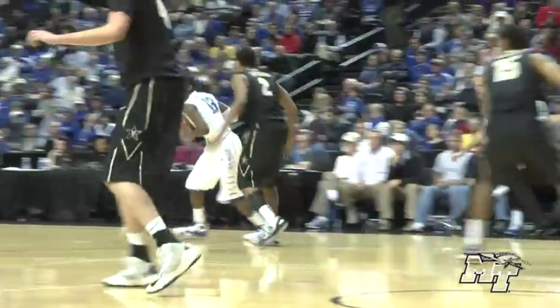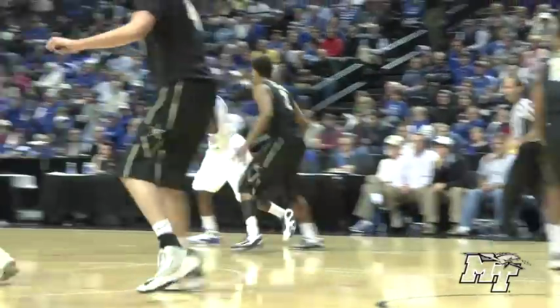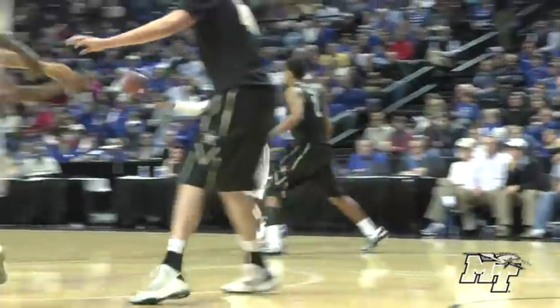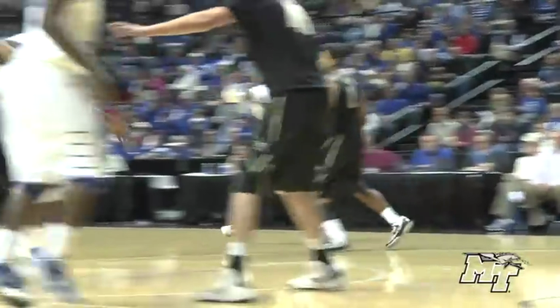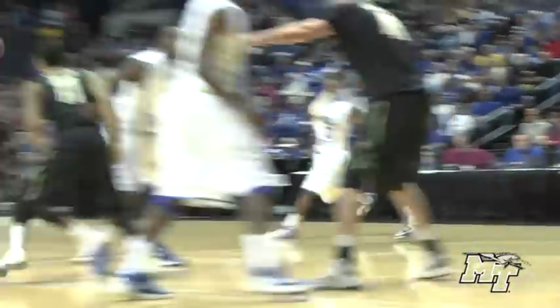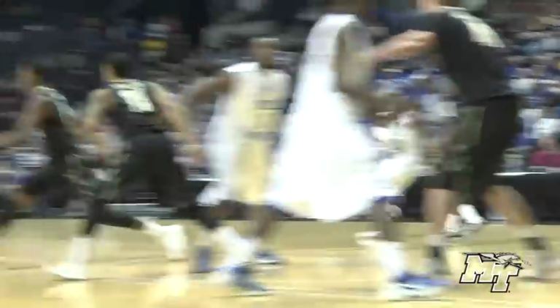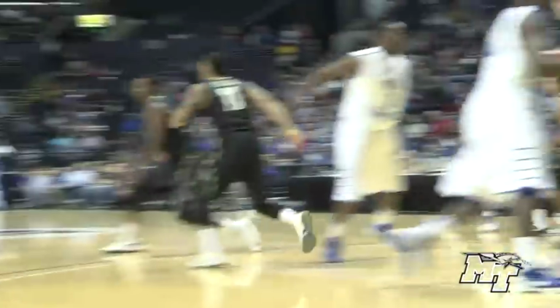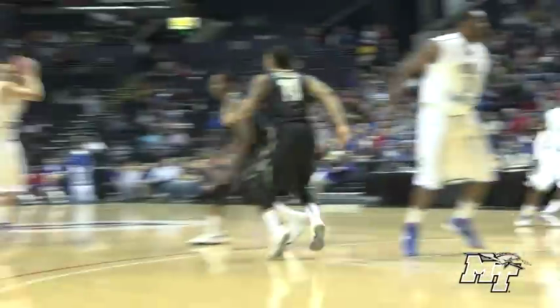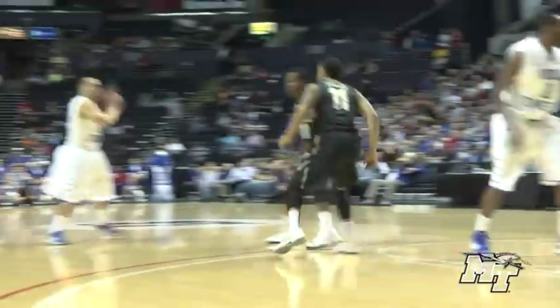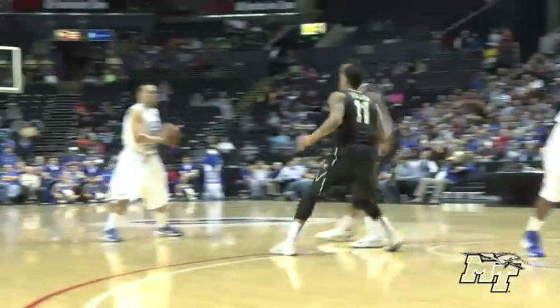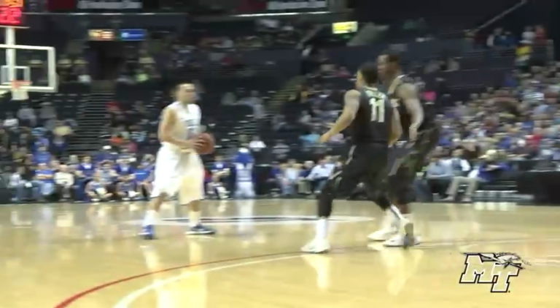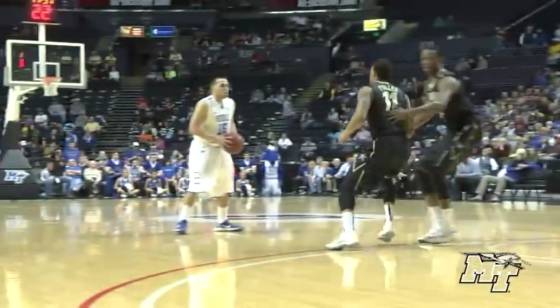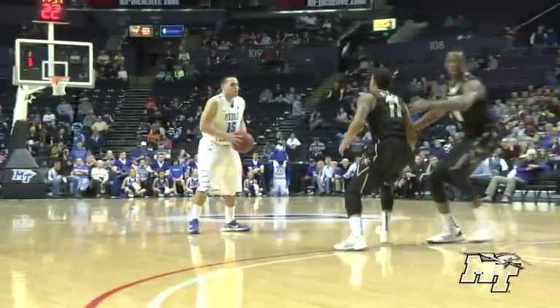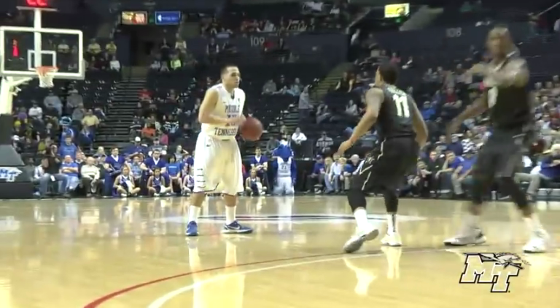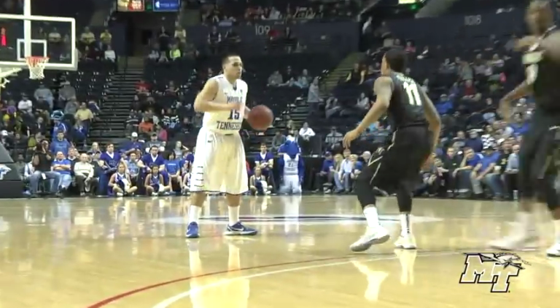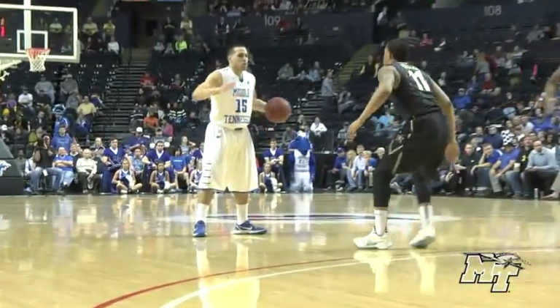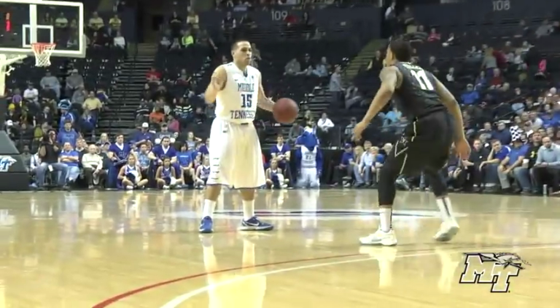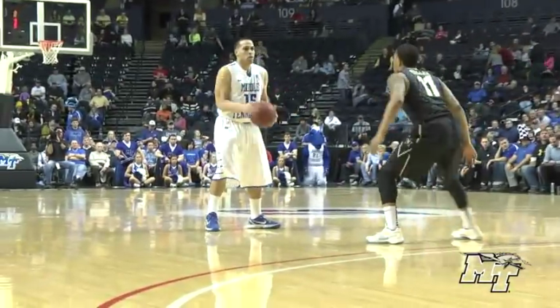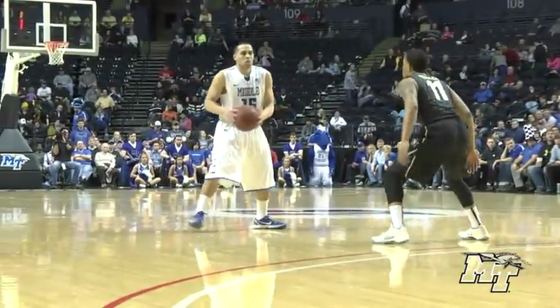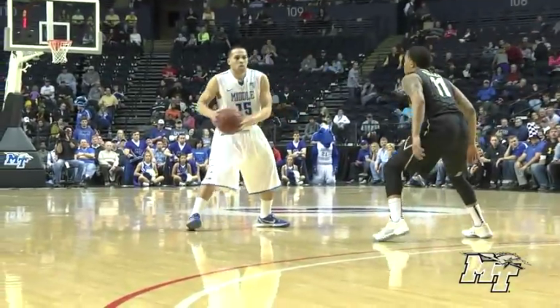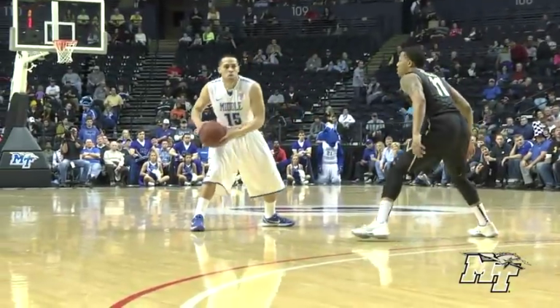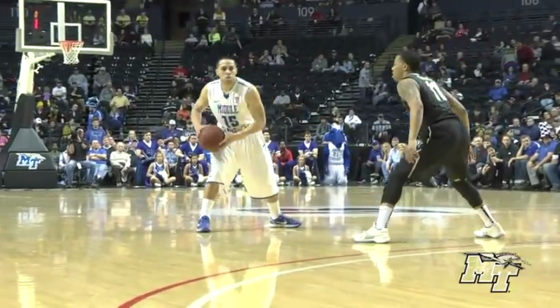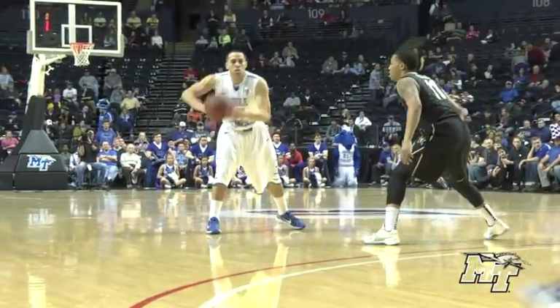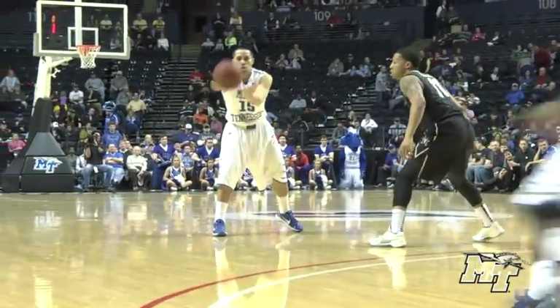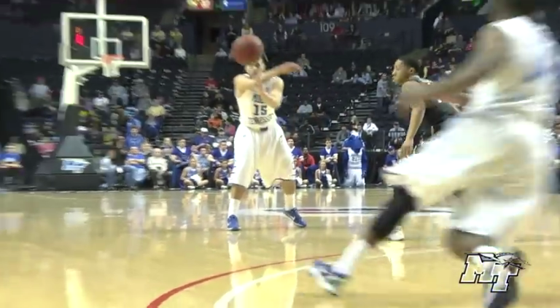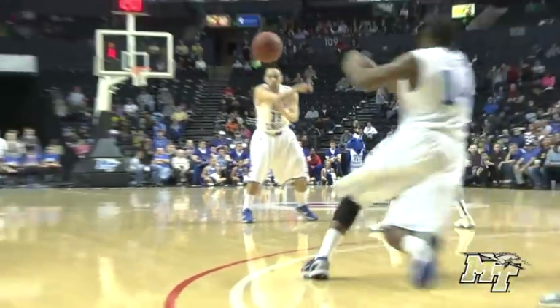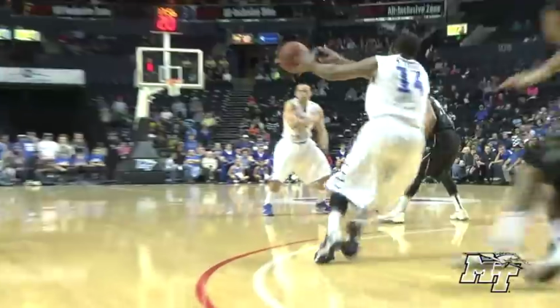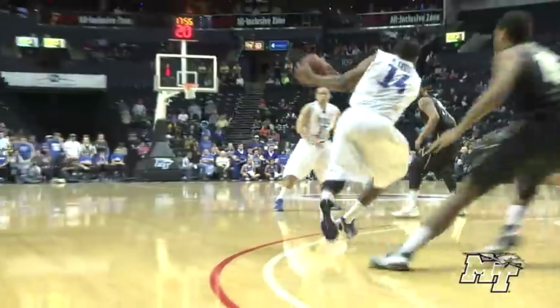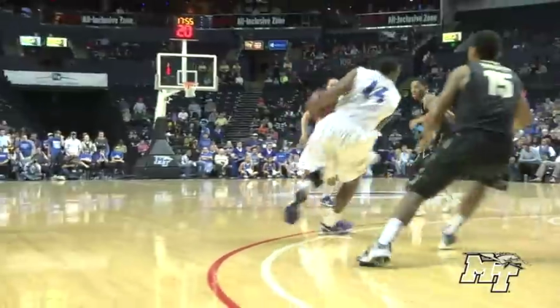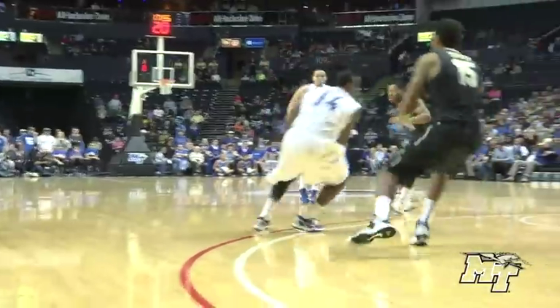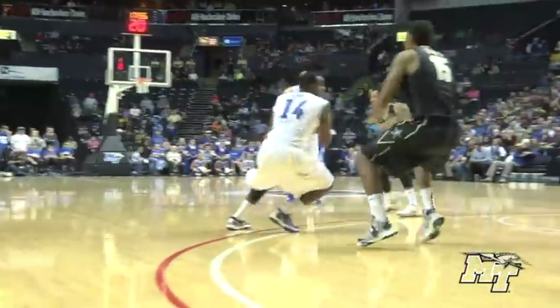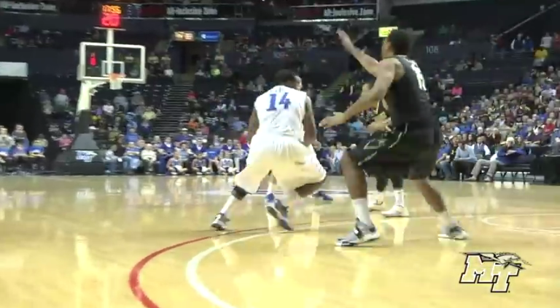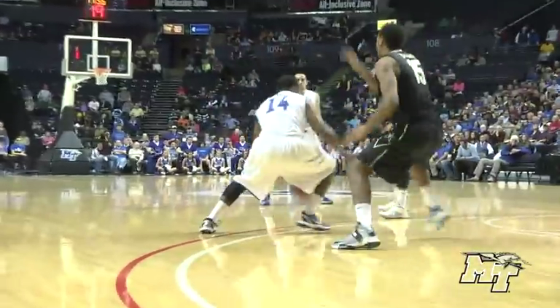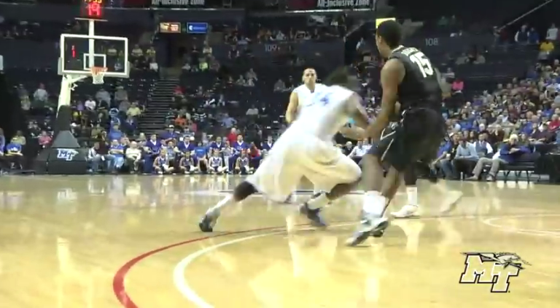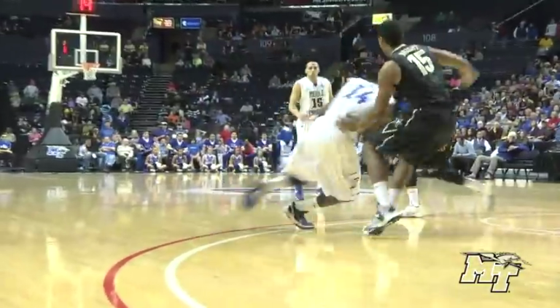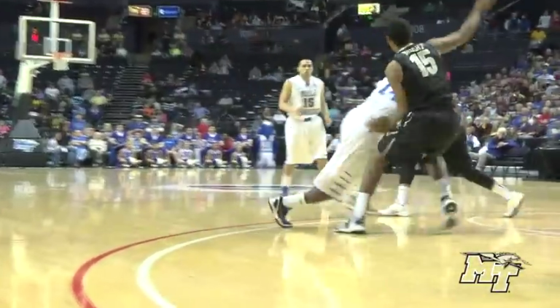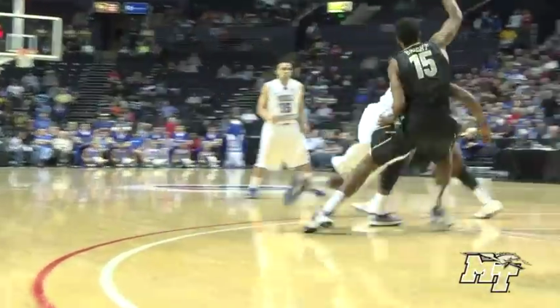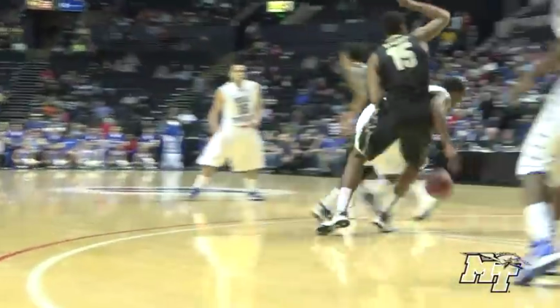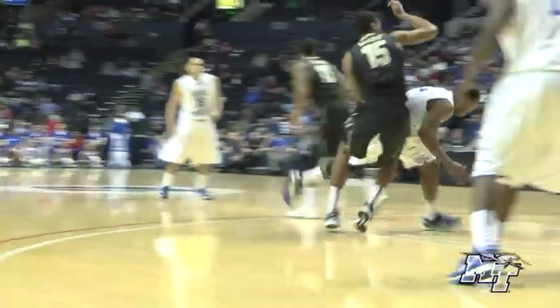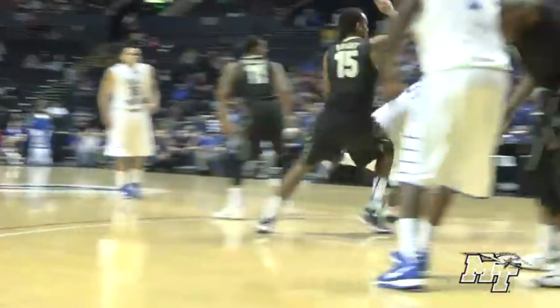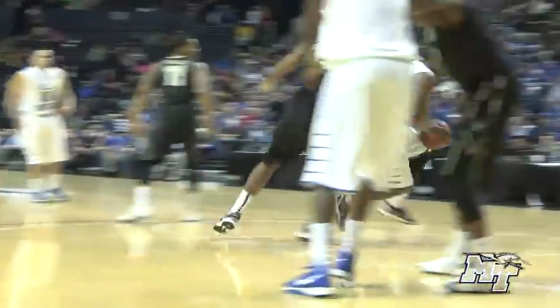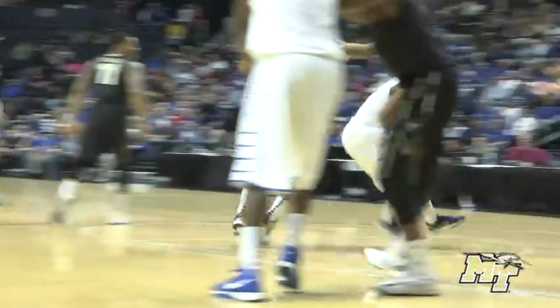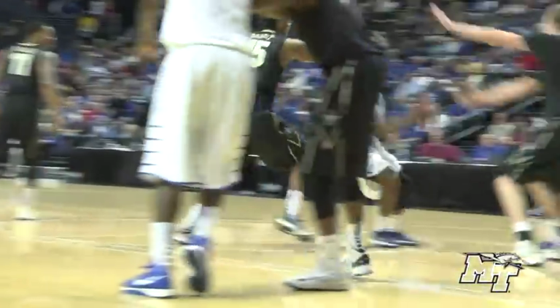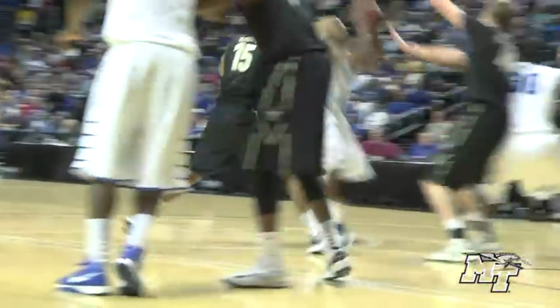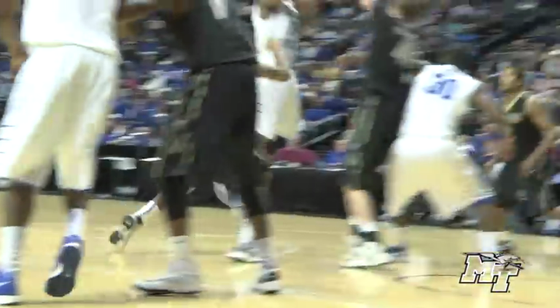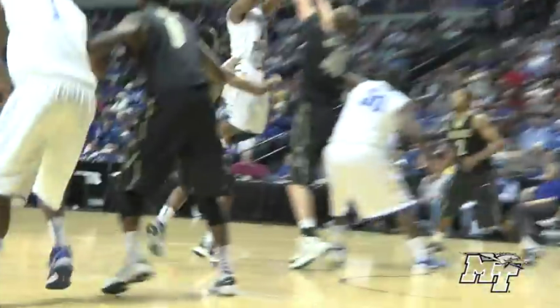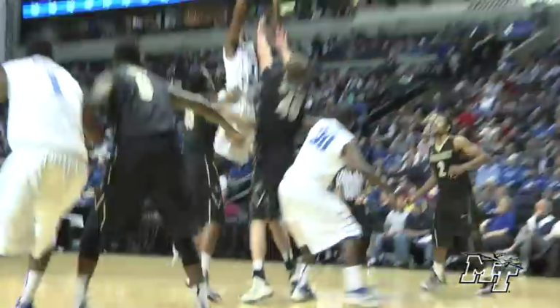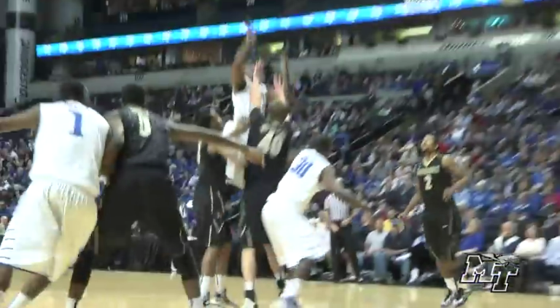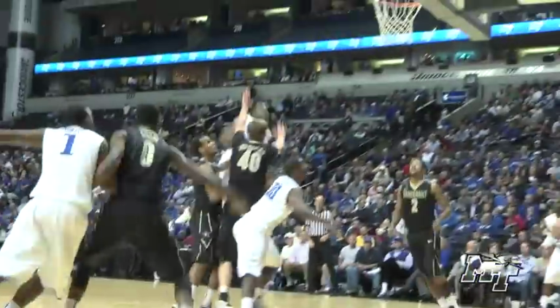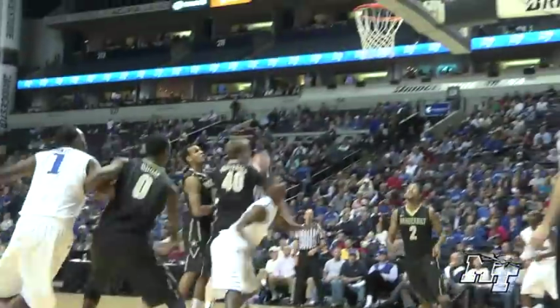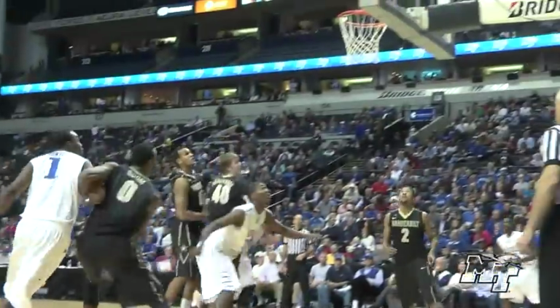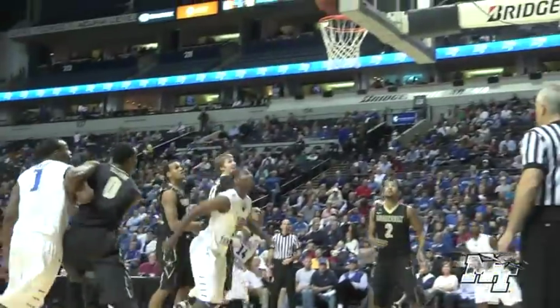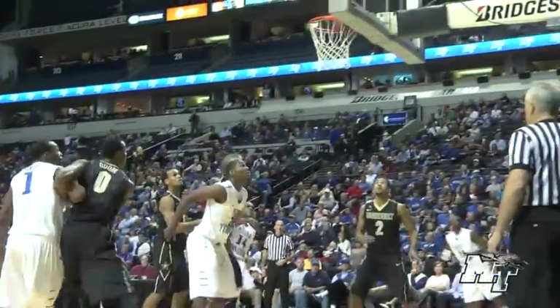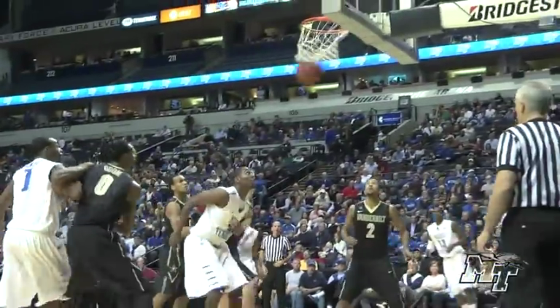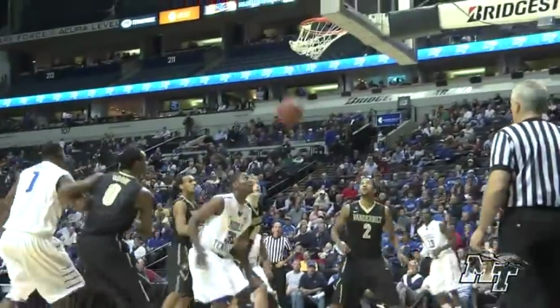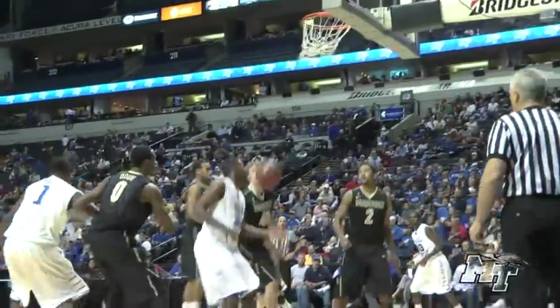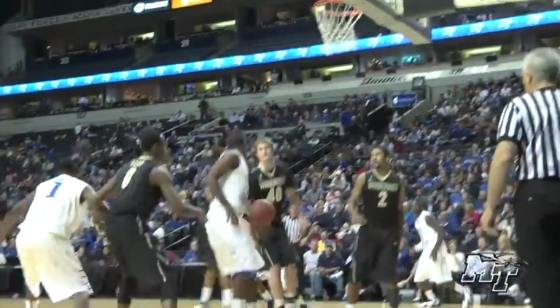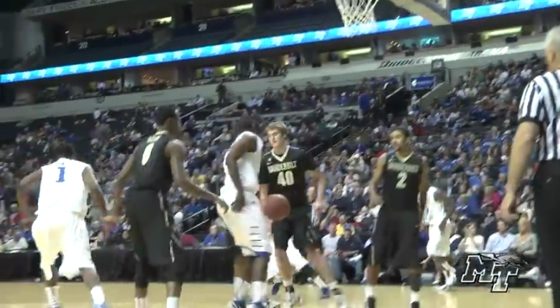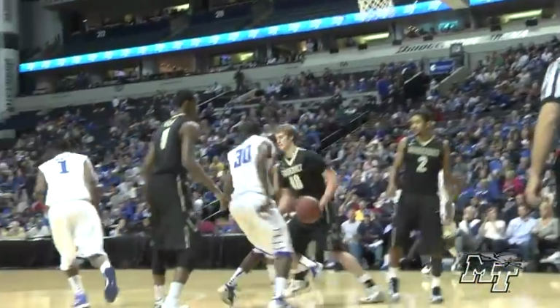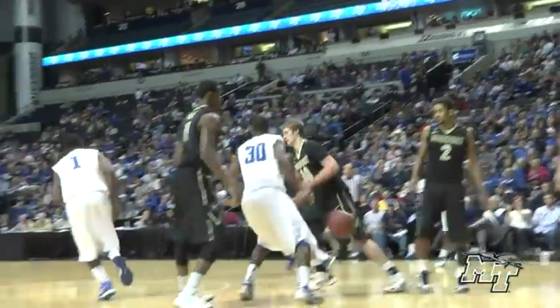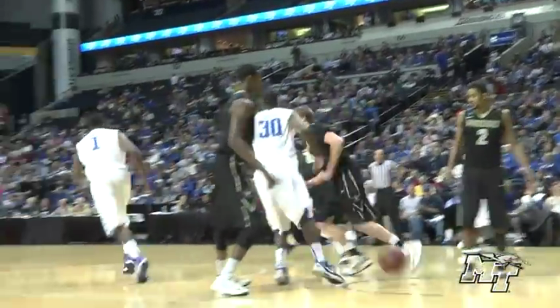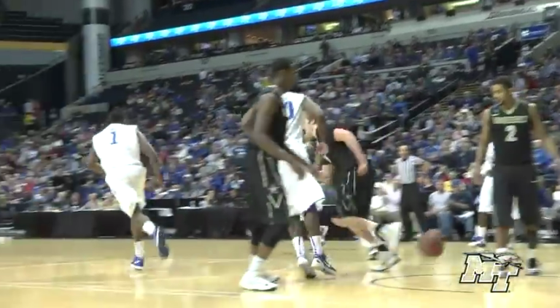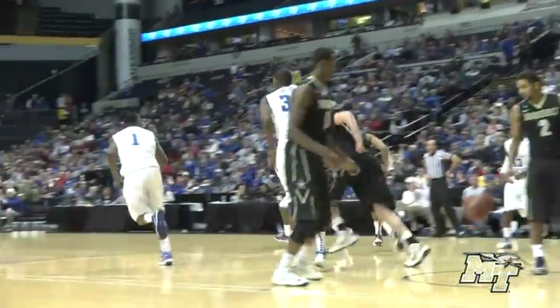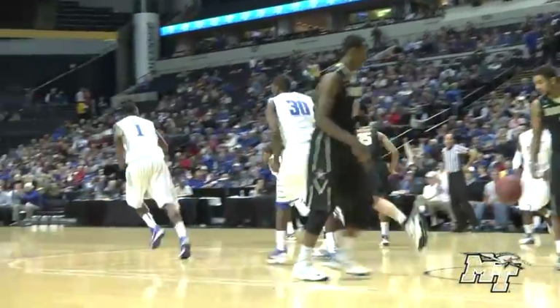Massey on the wing, out to Cintron. Cintron, right side. Marcos Knight drives in the lane, stops, elevates, shoots and scores.